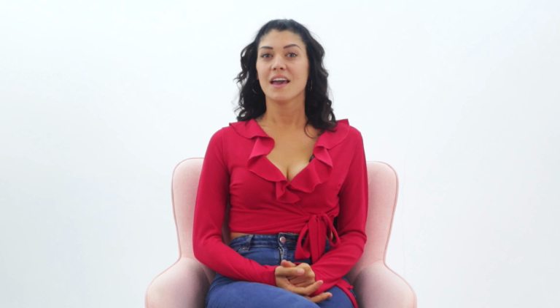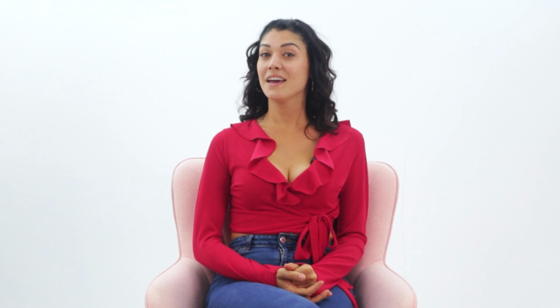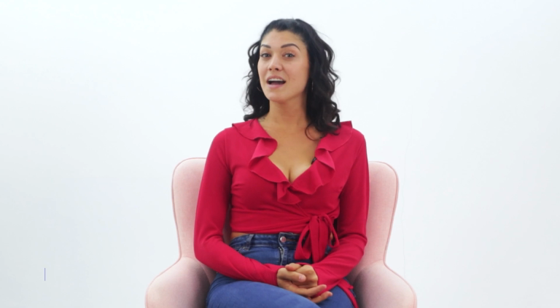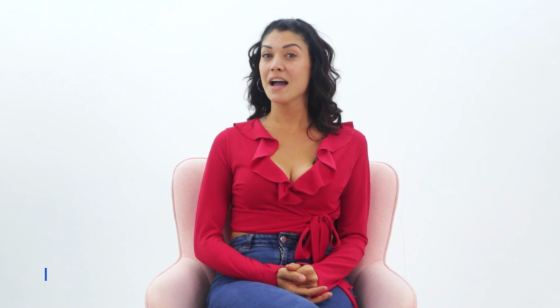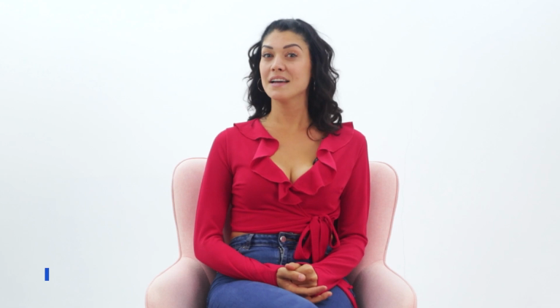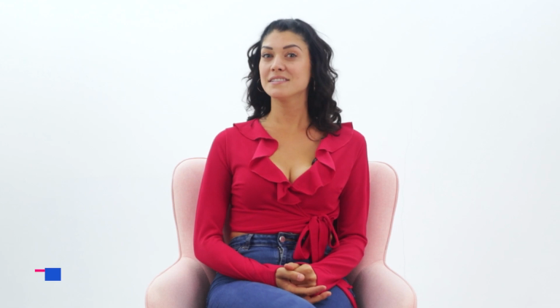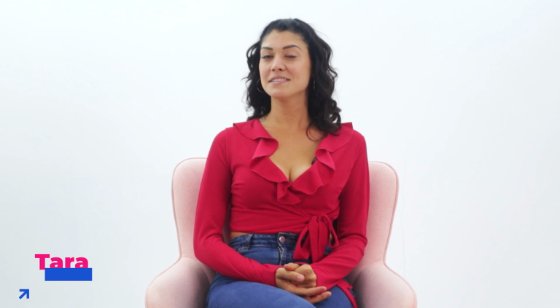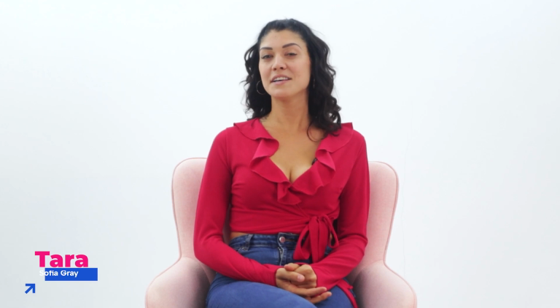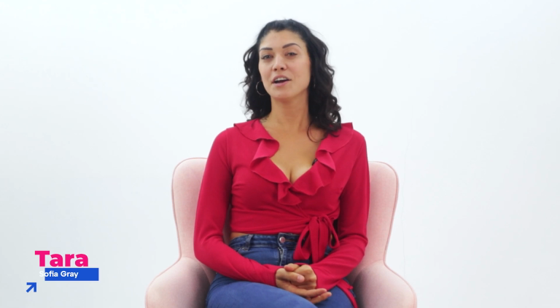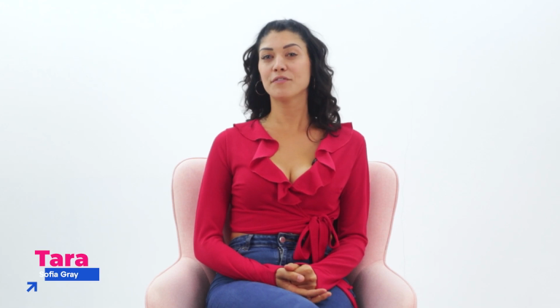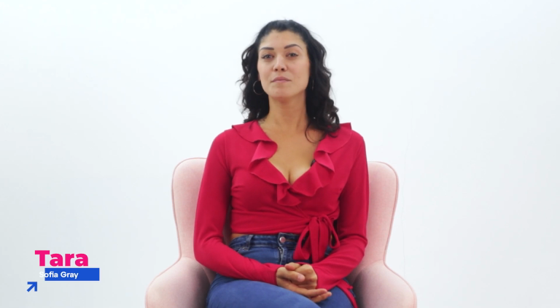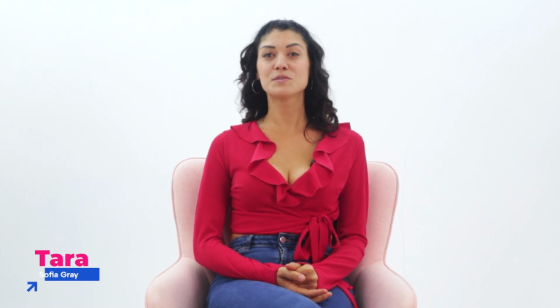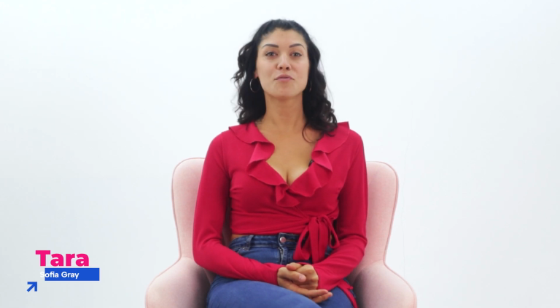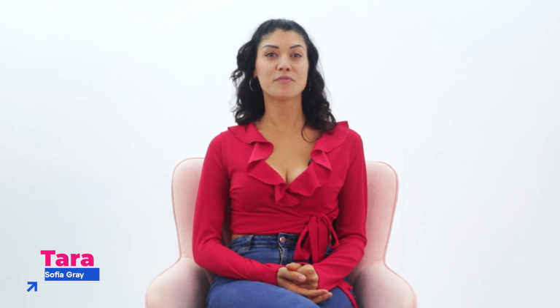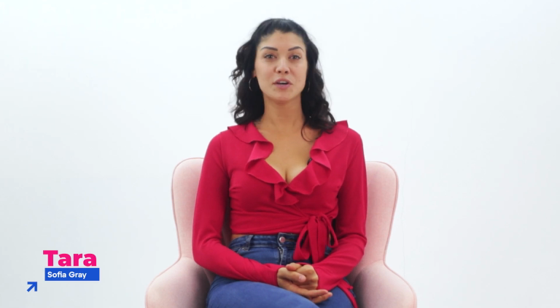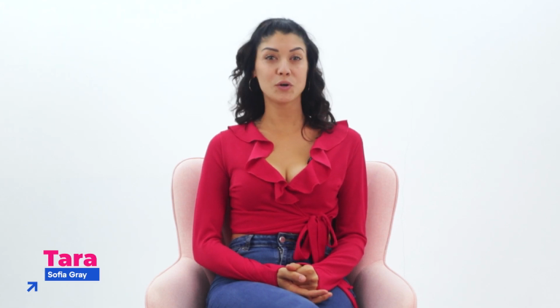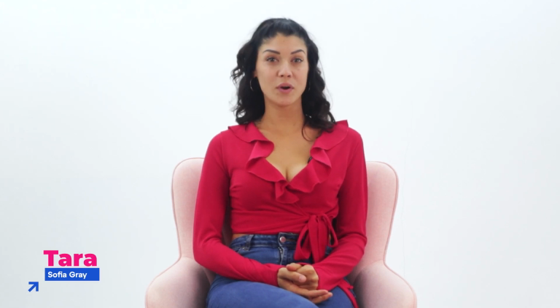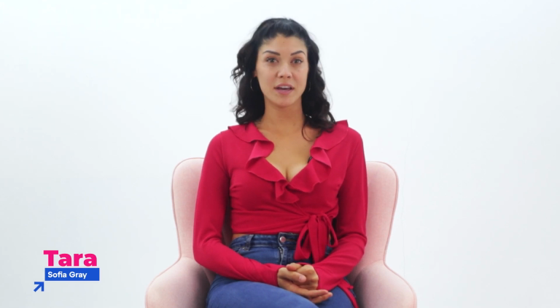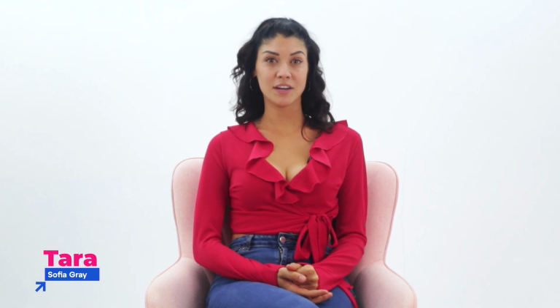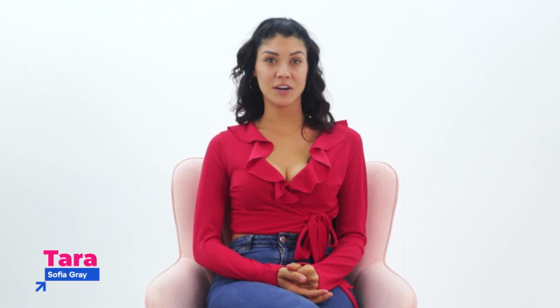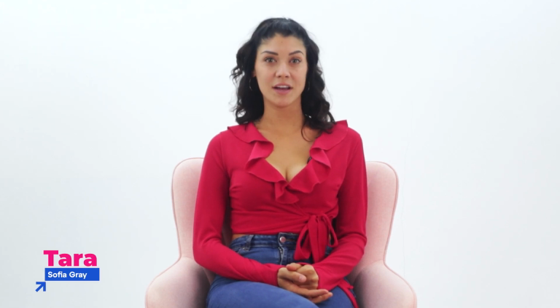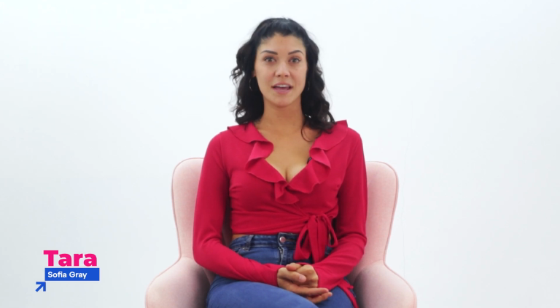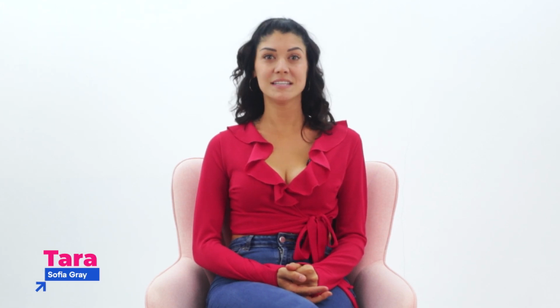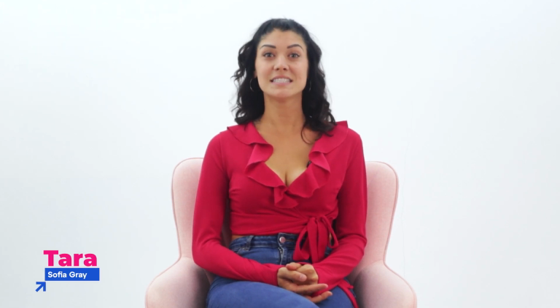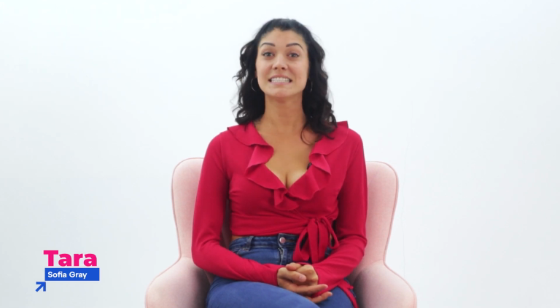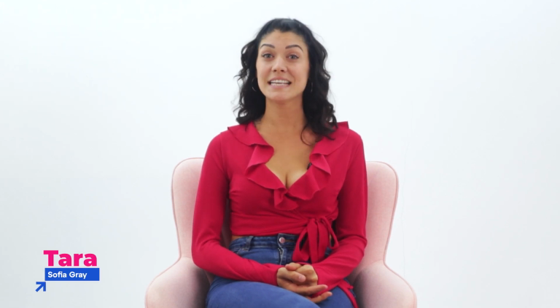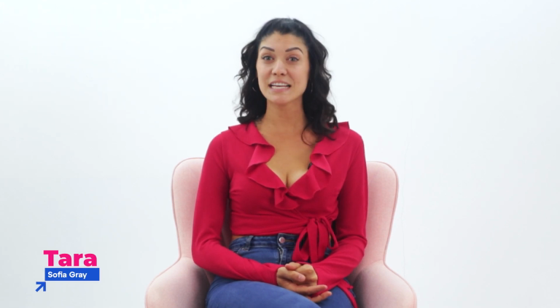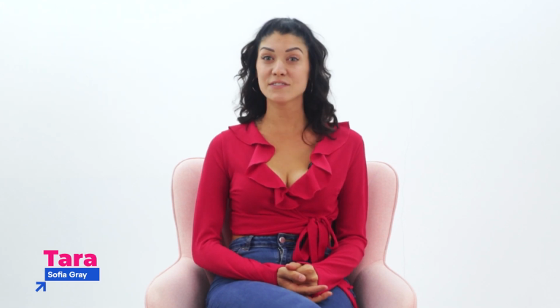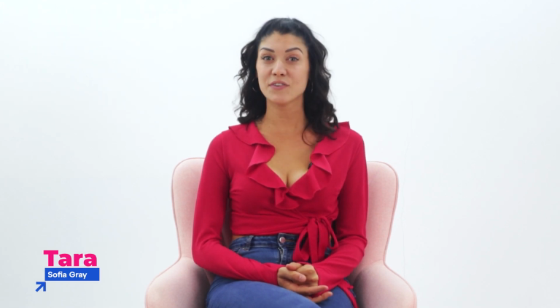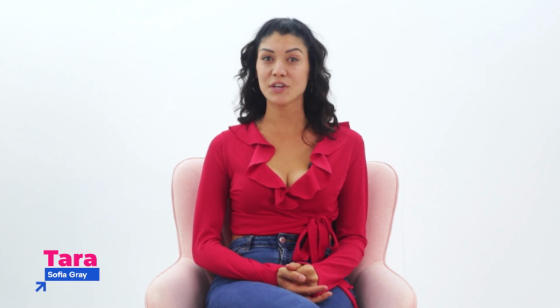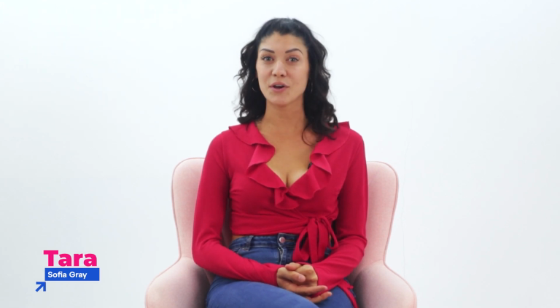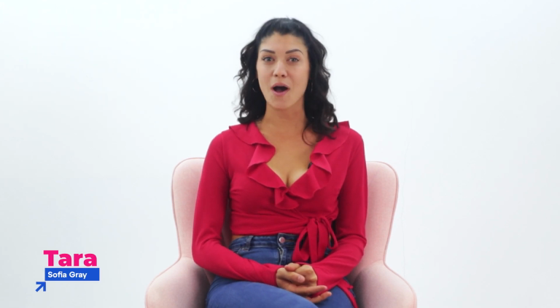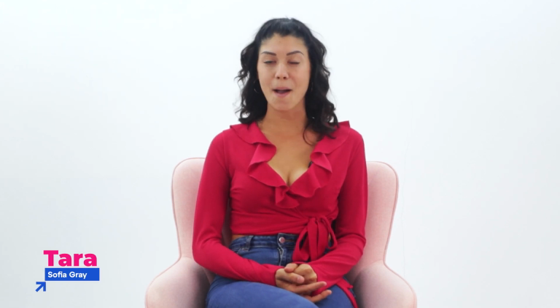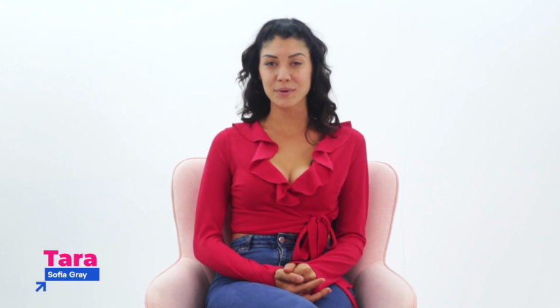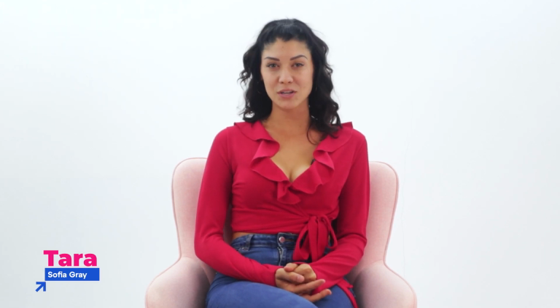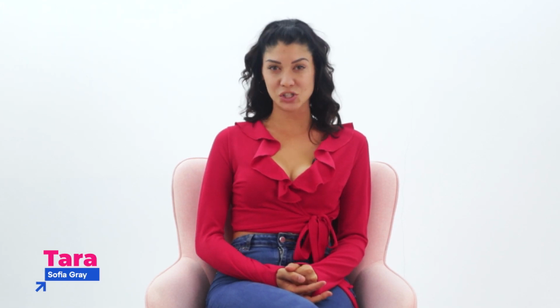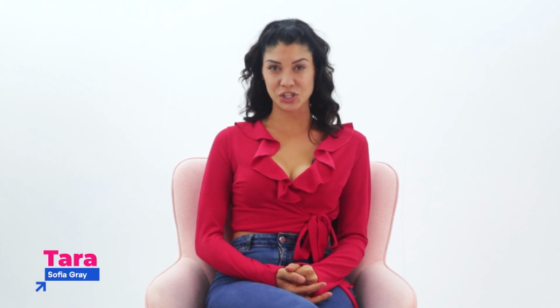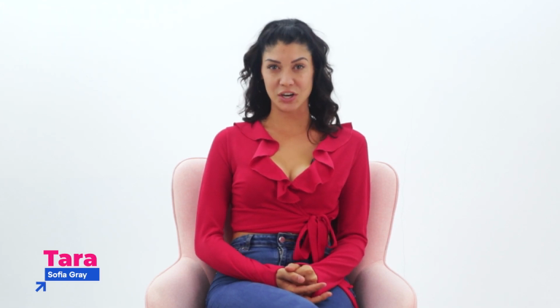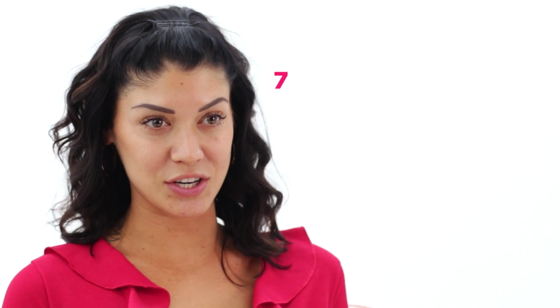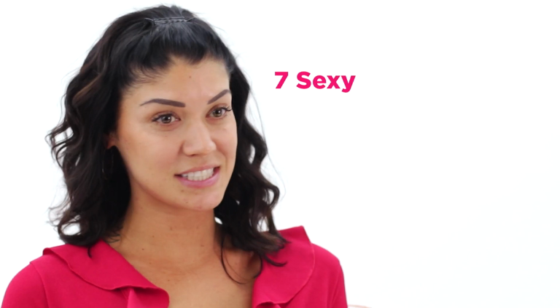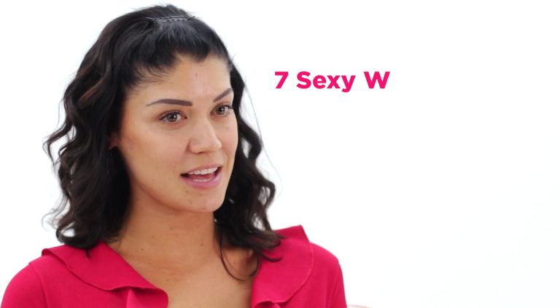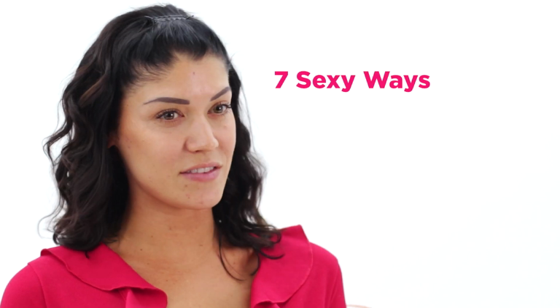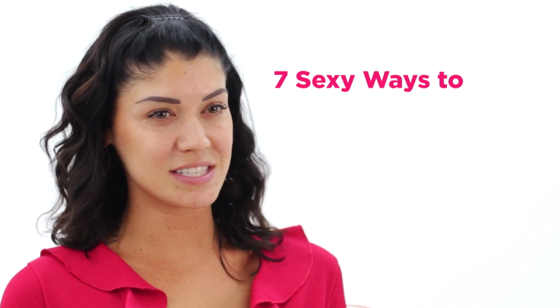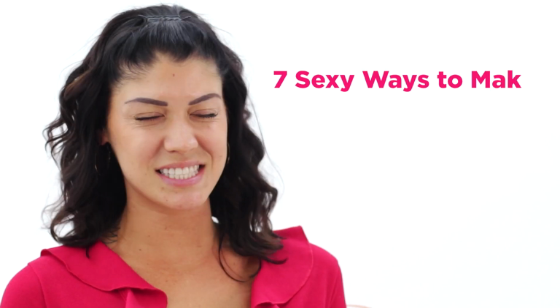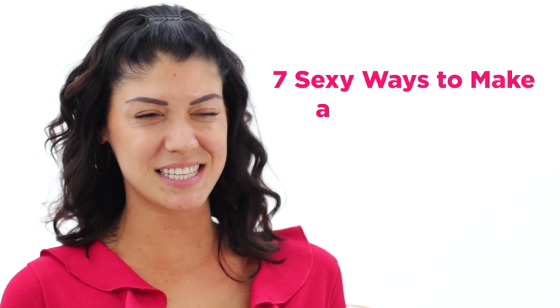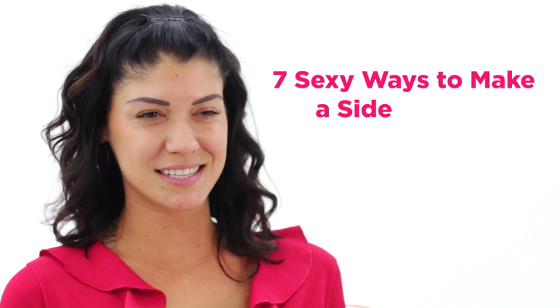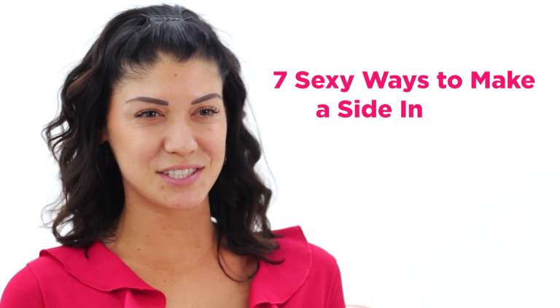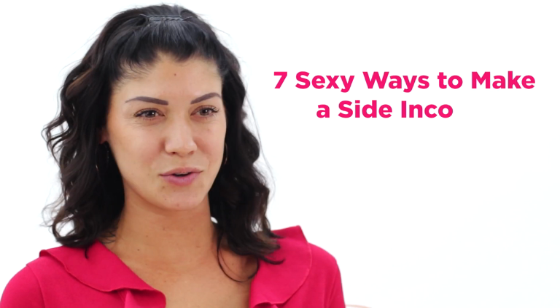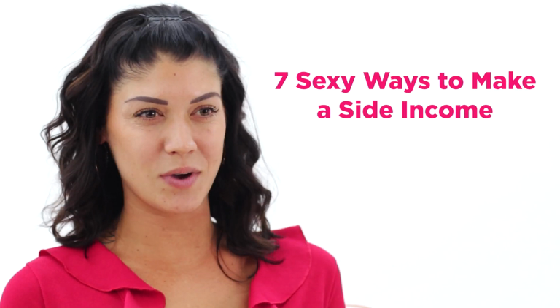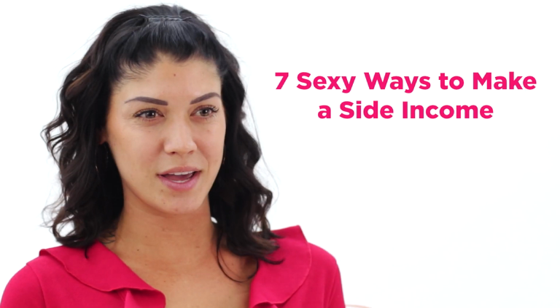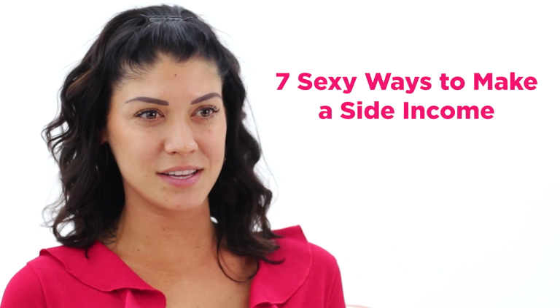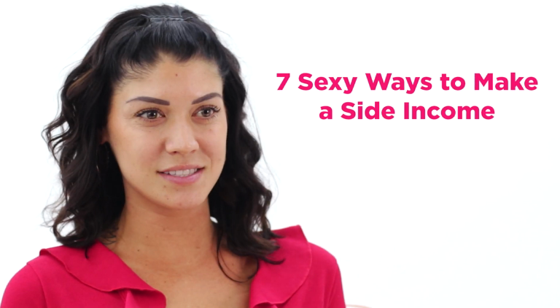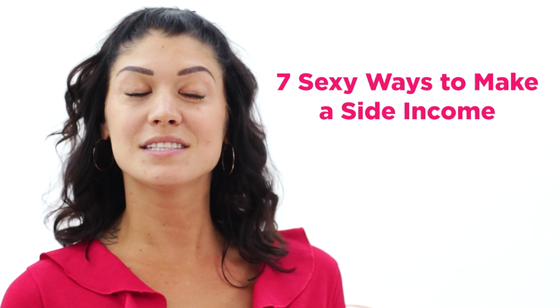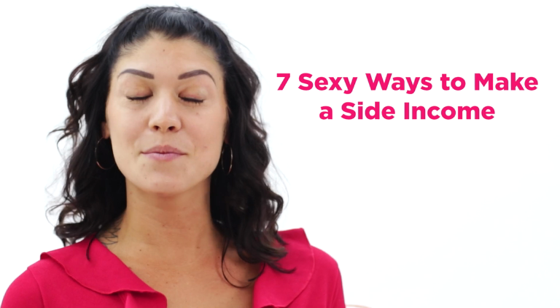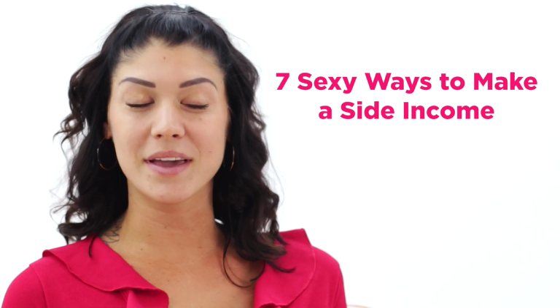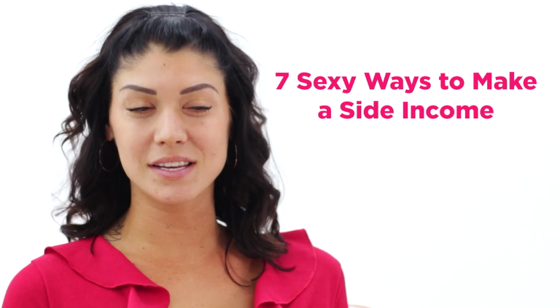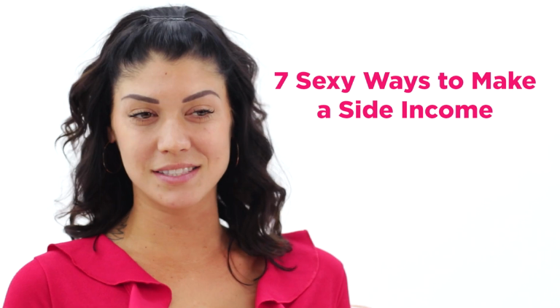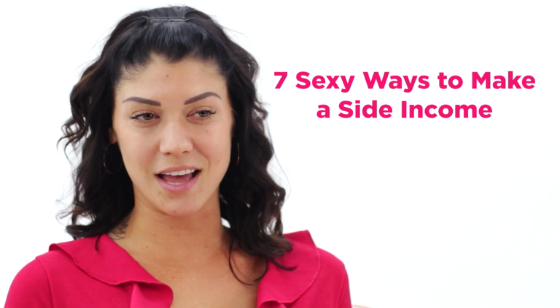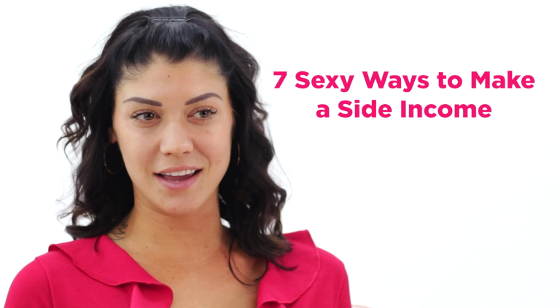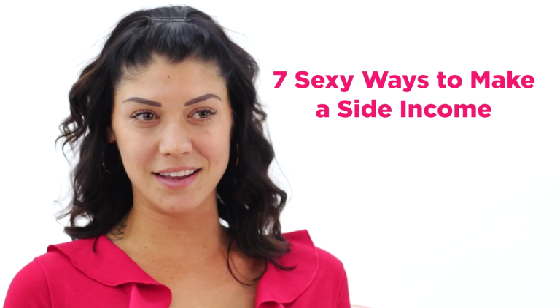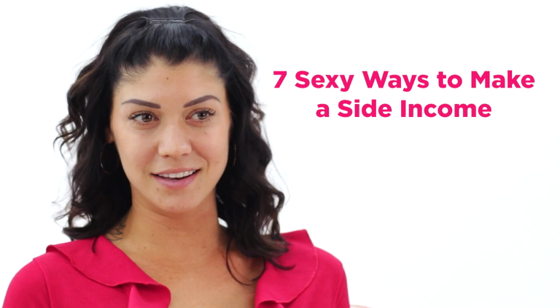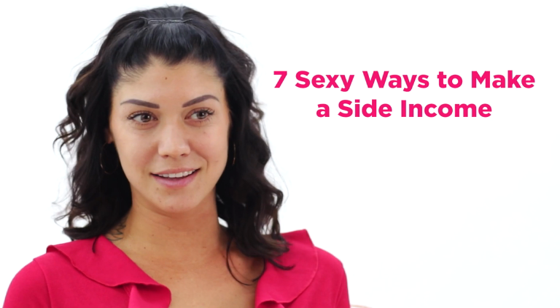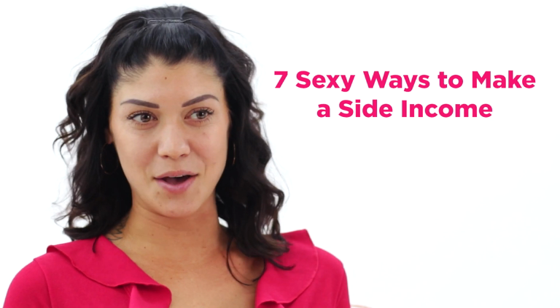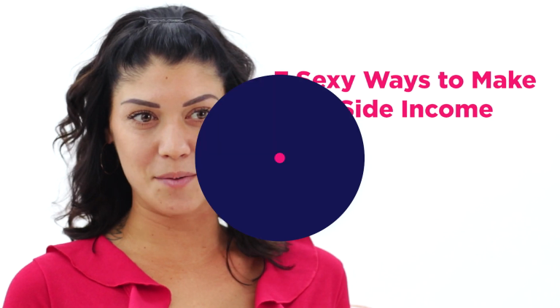Hey guys, Tara from Sophia Gray here, and in today's video, I'm going to share 7 sexy ways to make a side income.